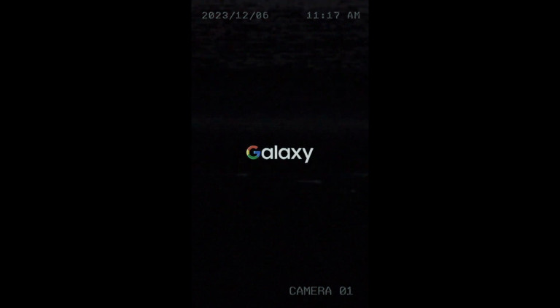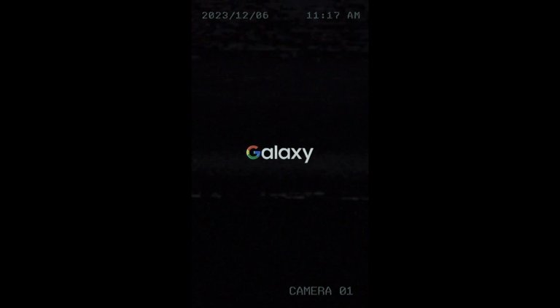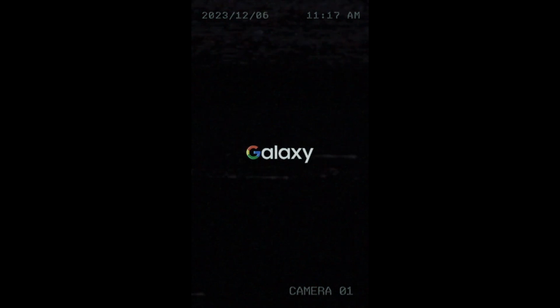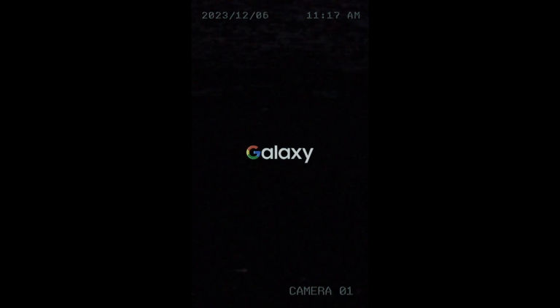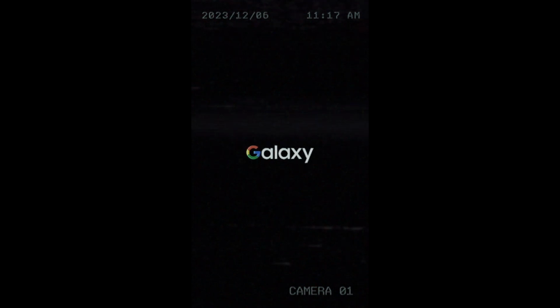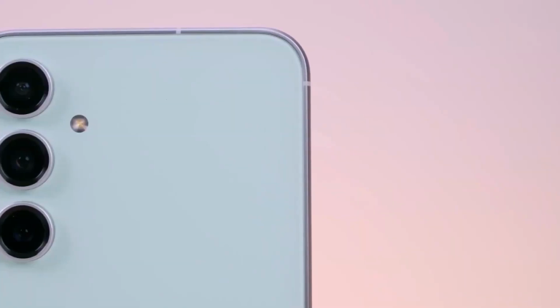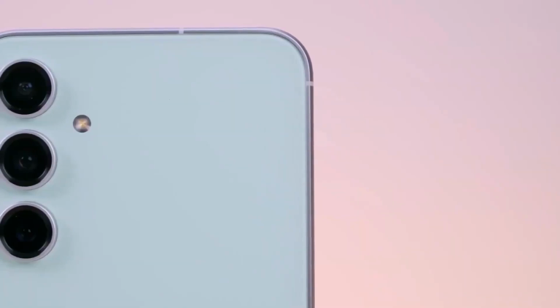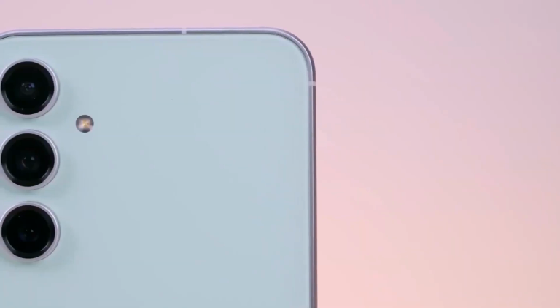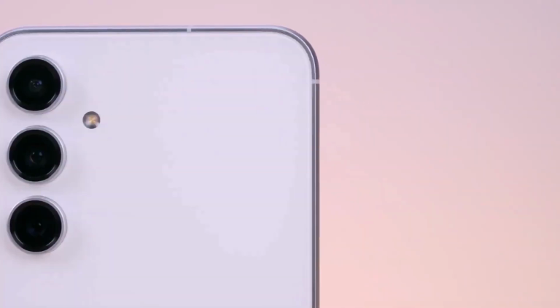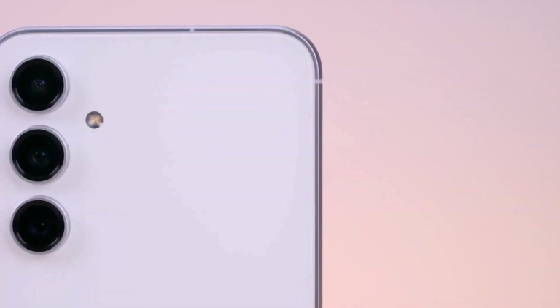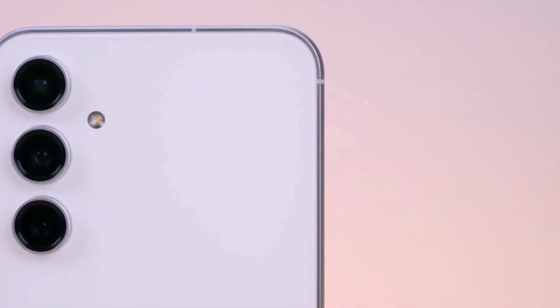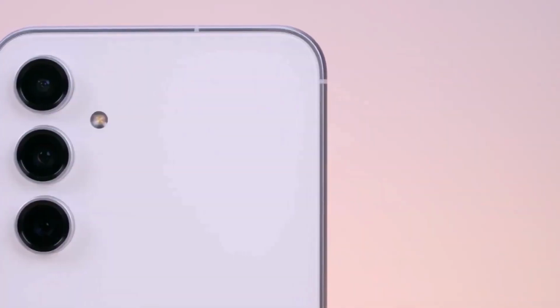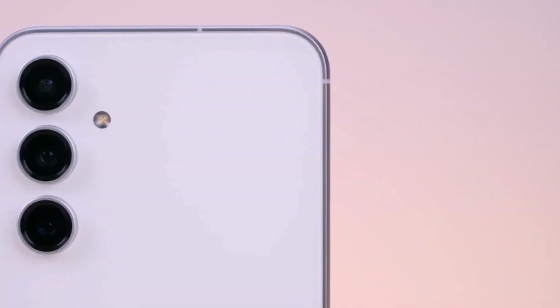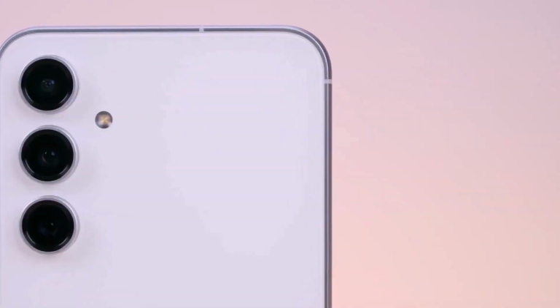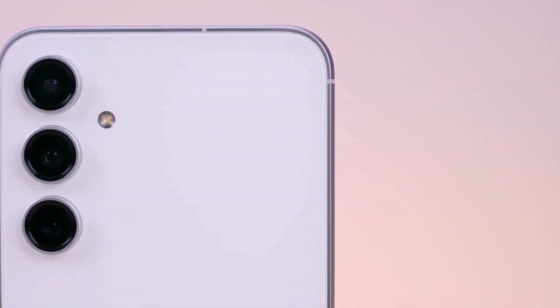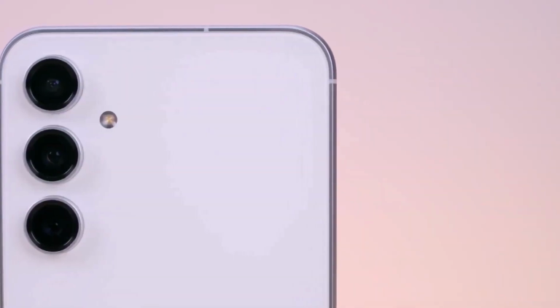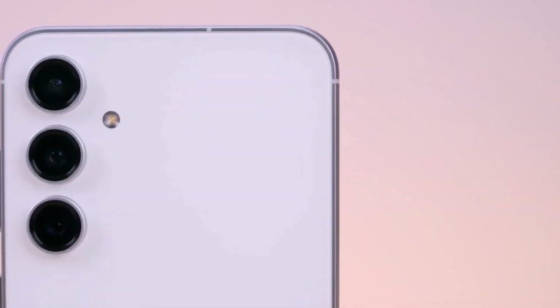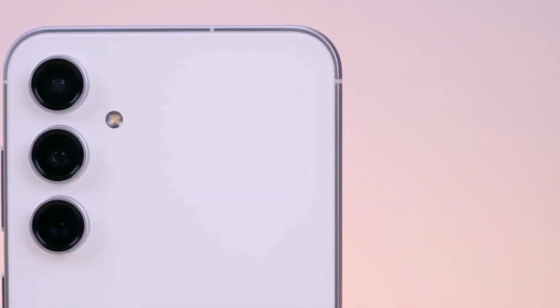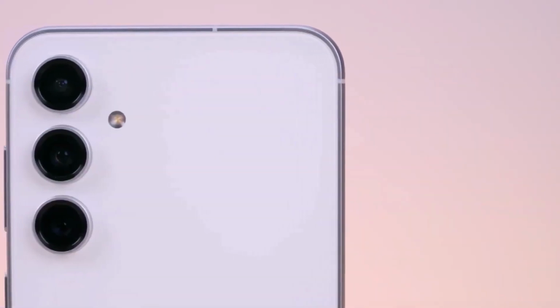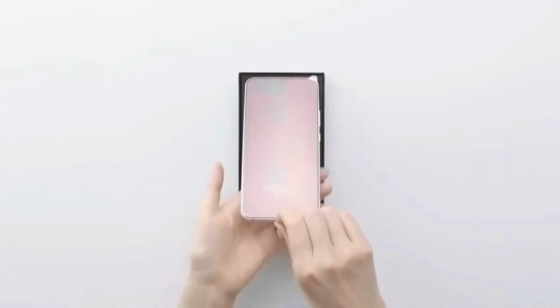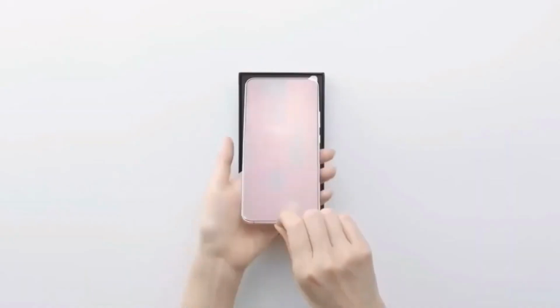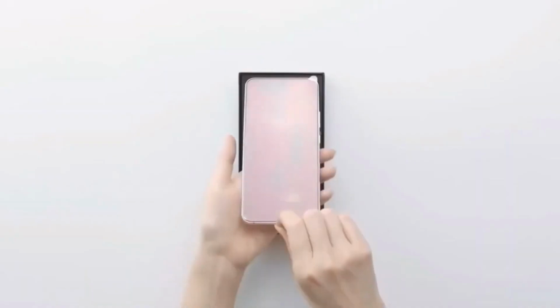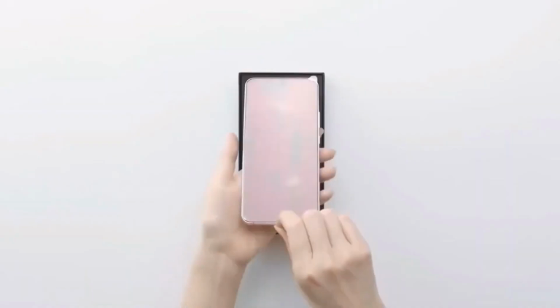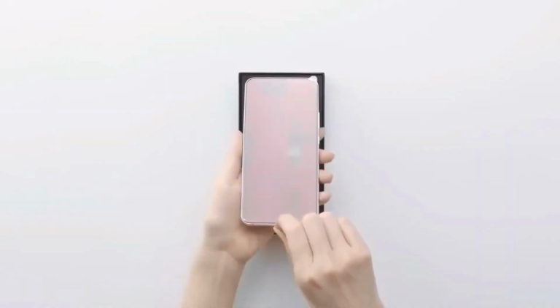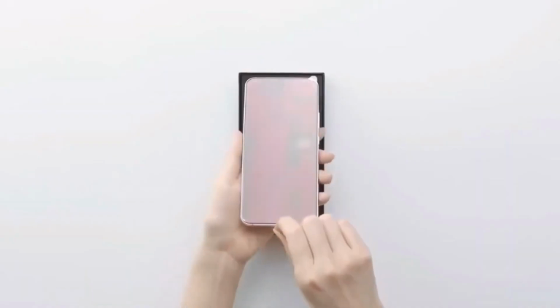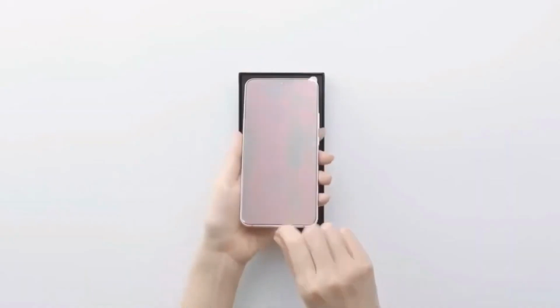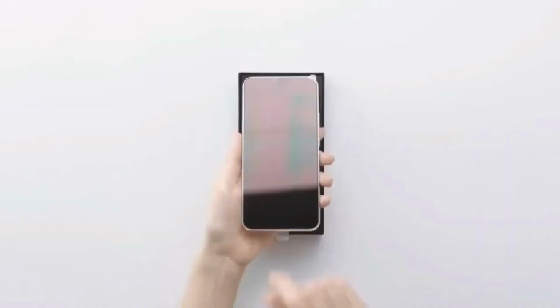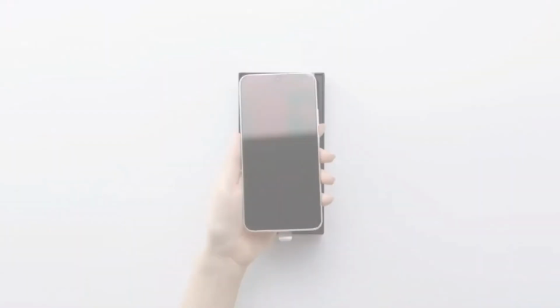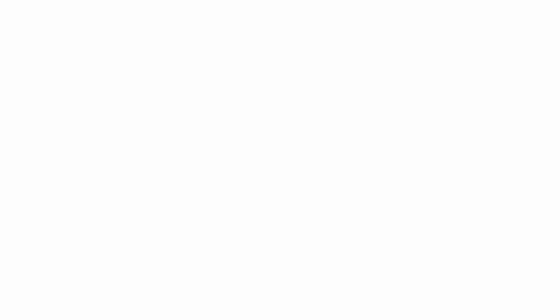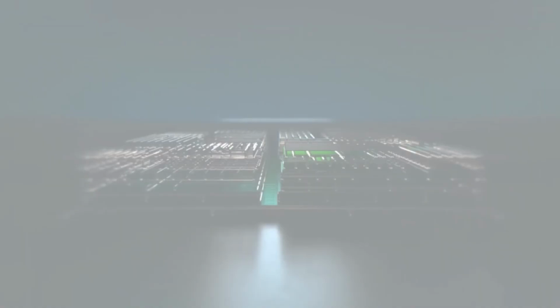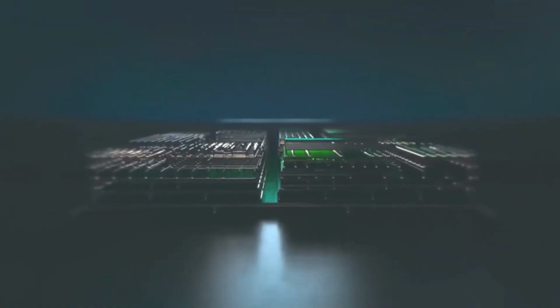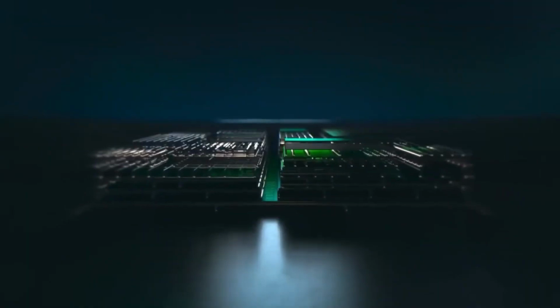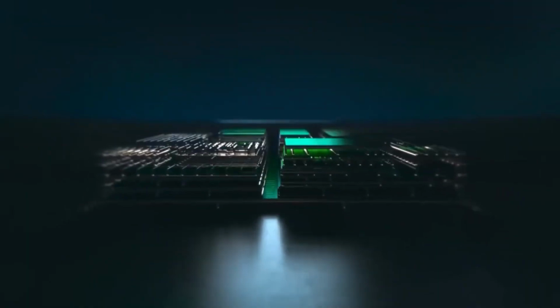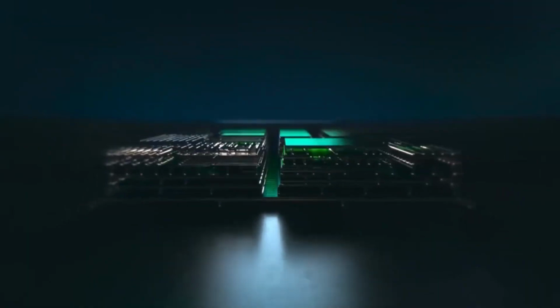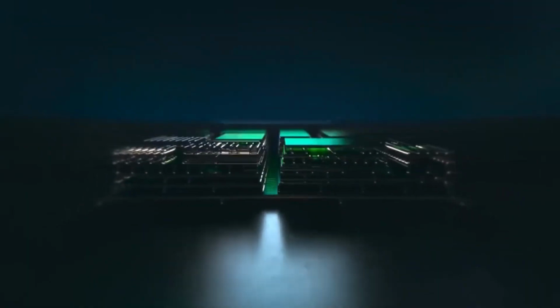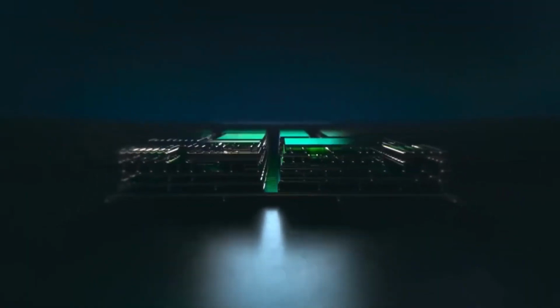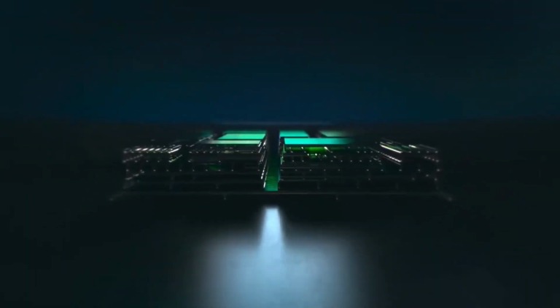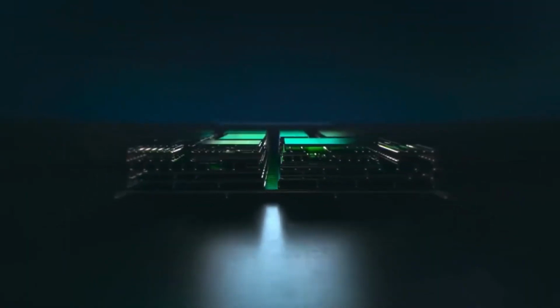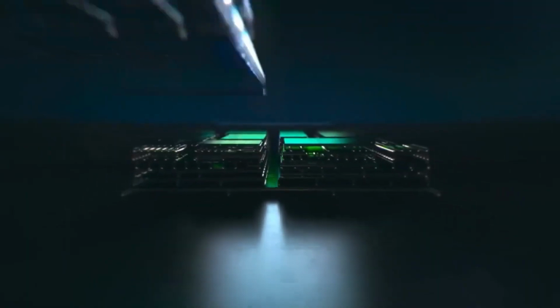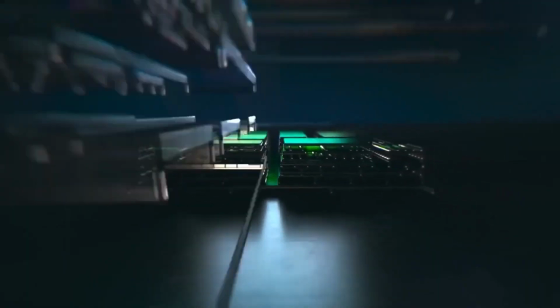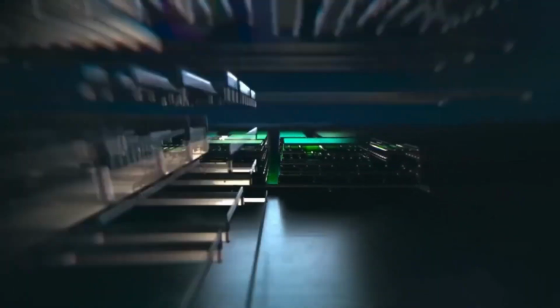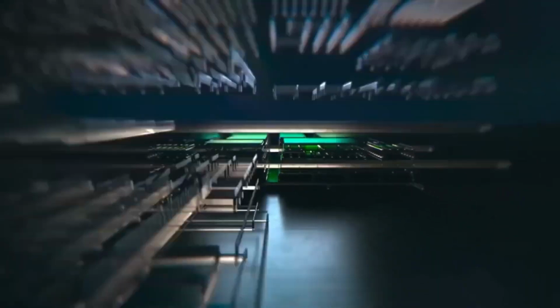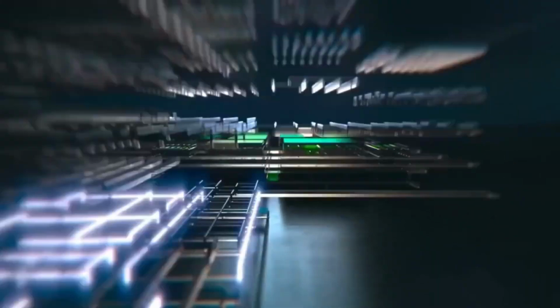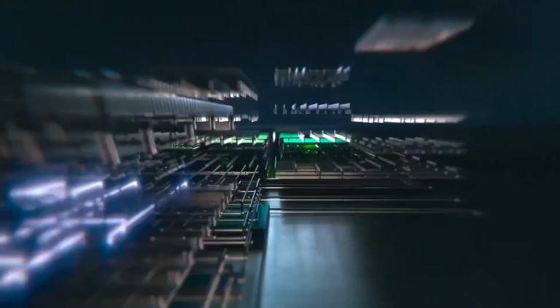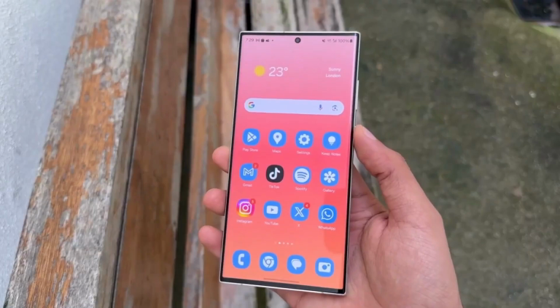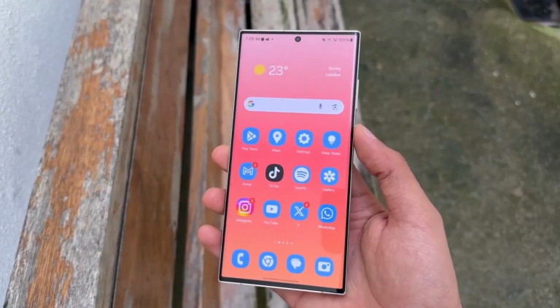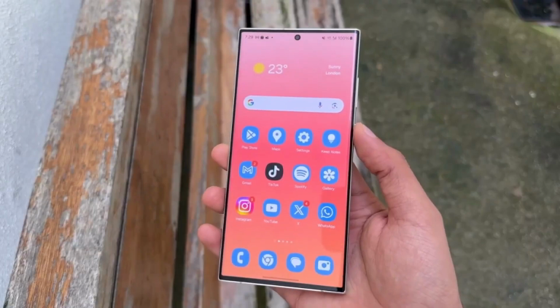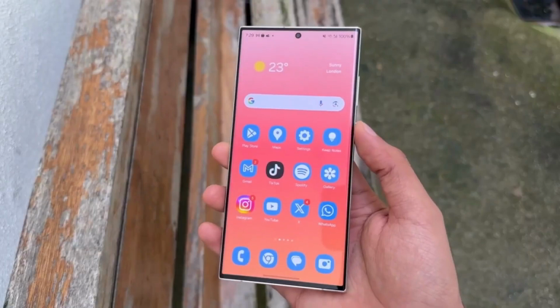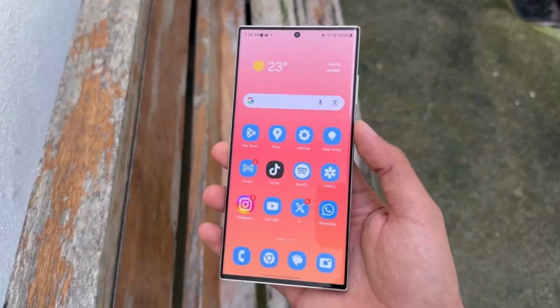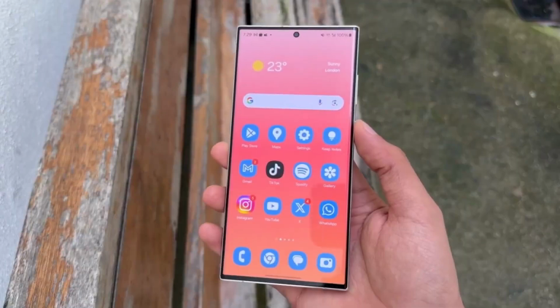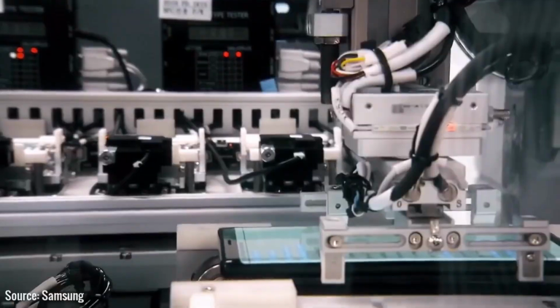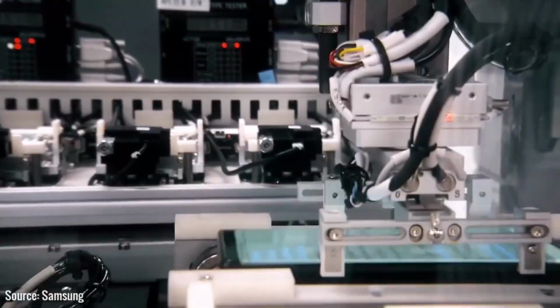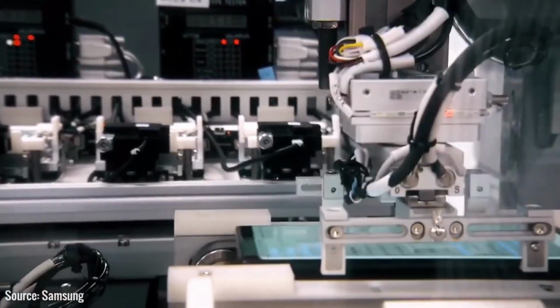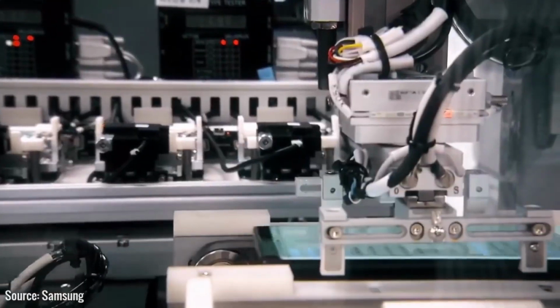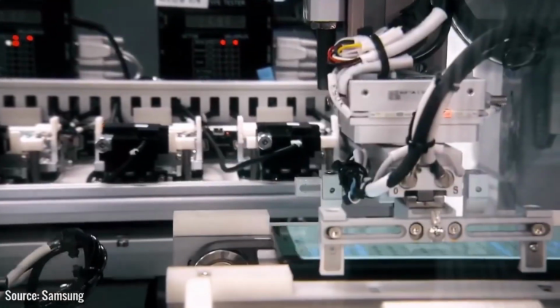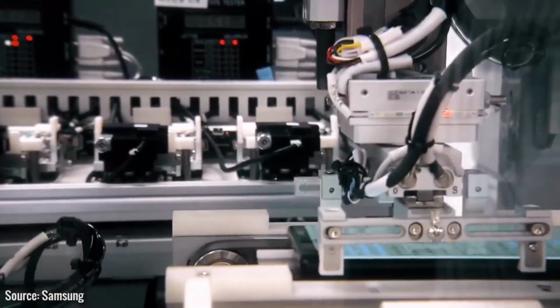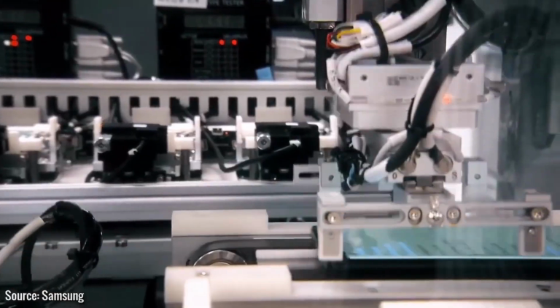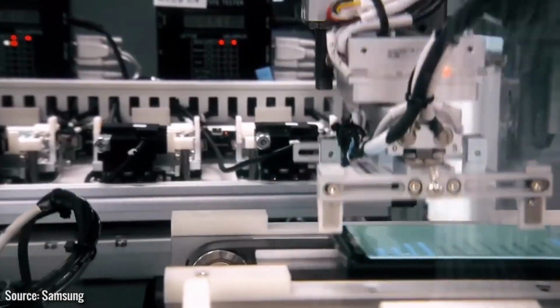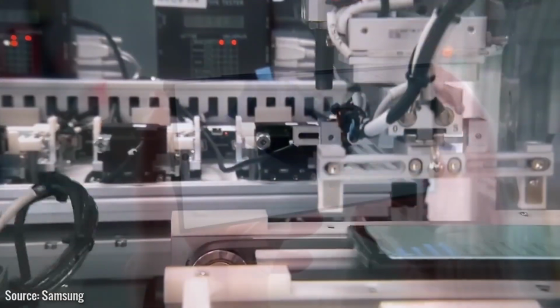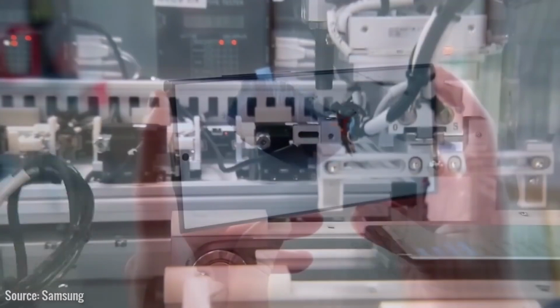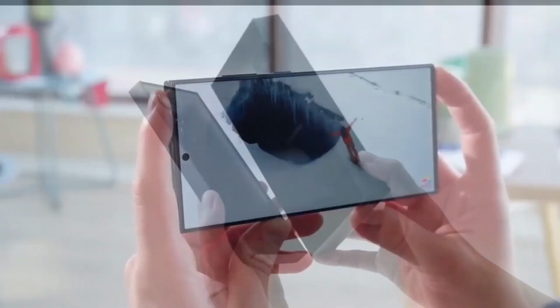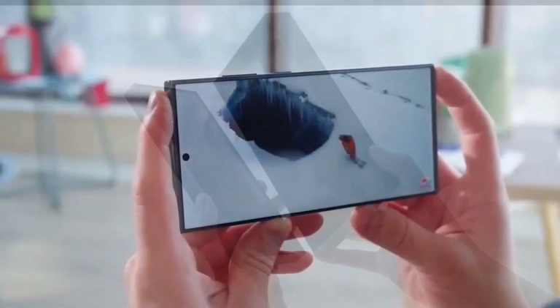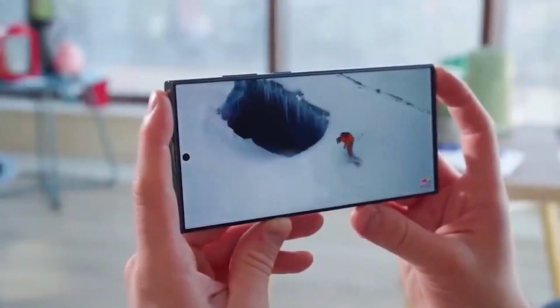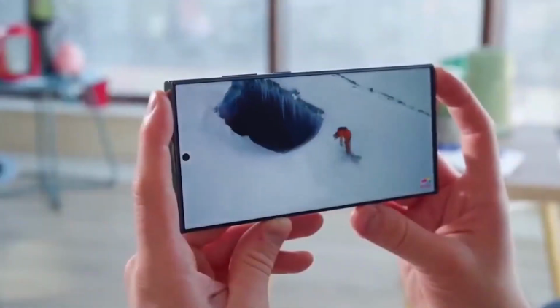The Galaxy S24 Ultra is right around the corner, and I've got six exciting updates to share with you today. Let's dive right in.